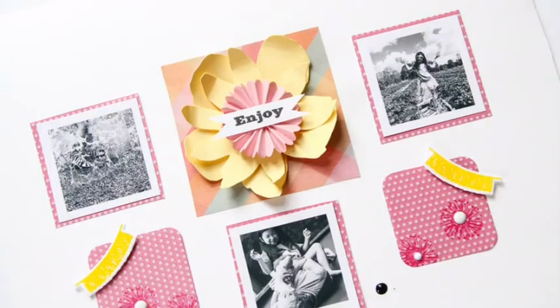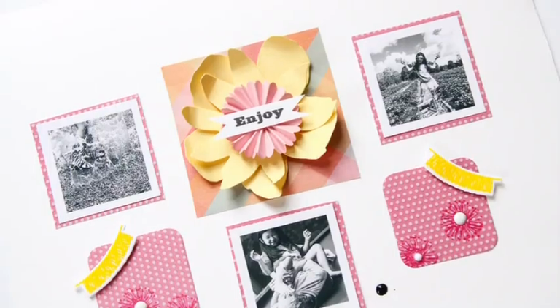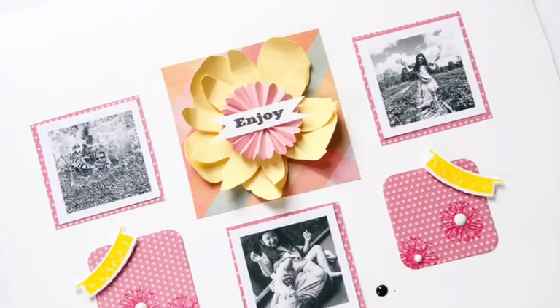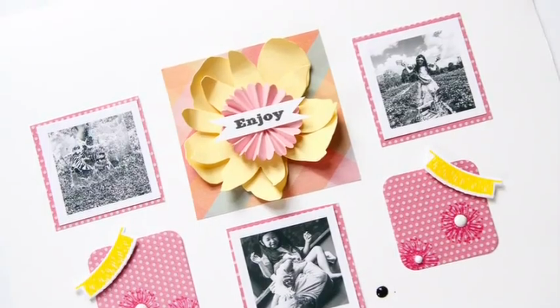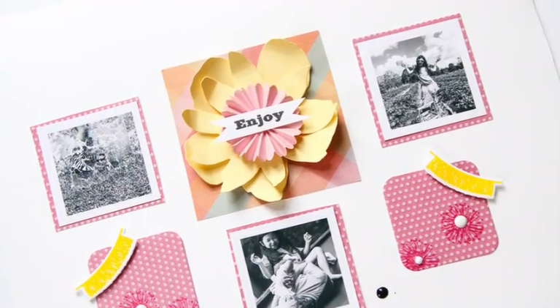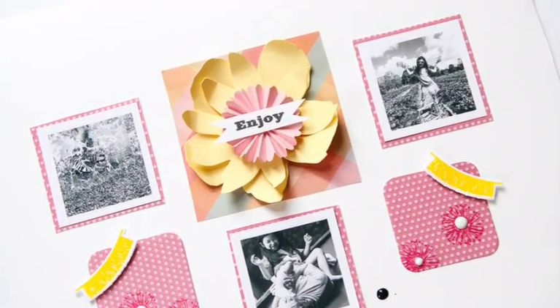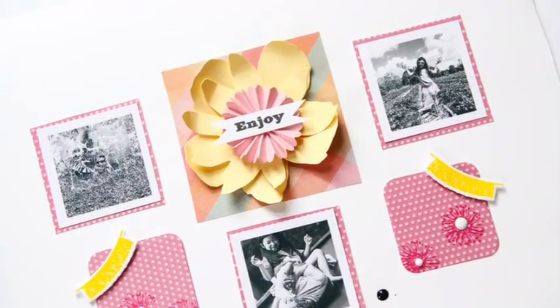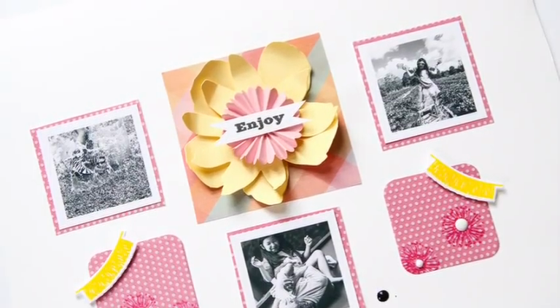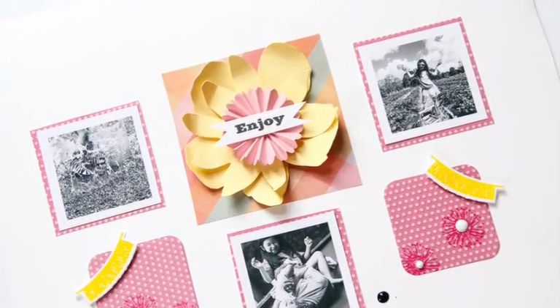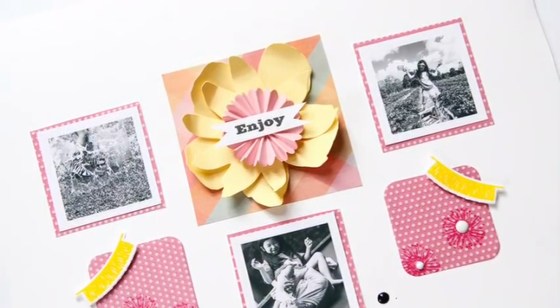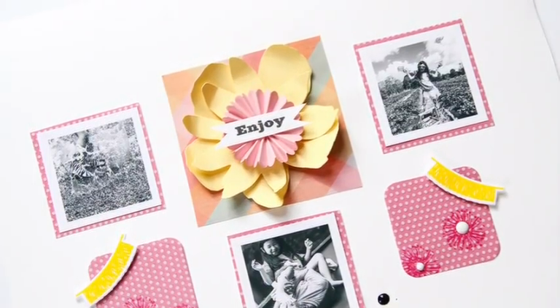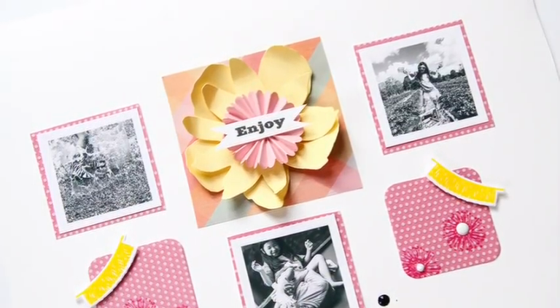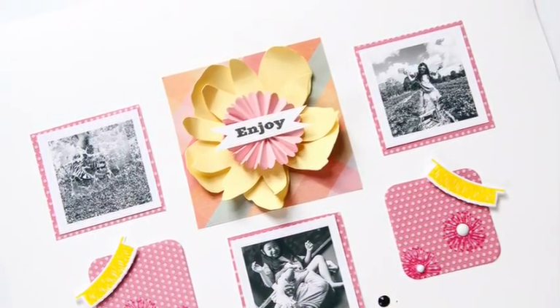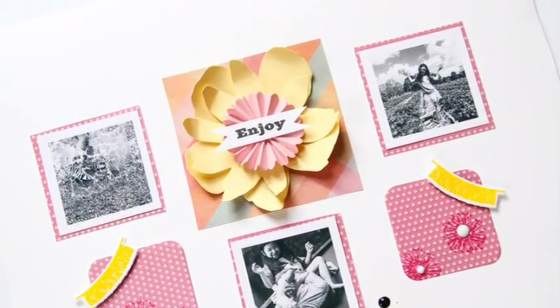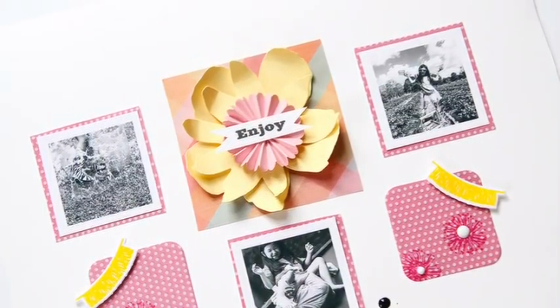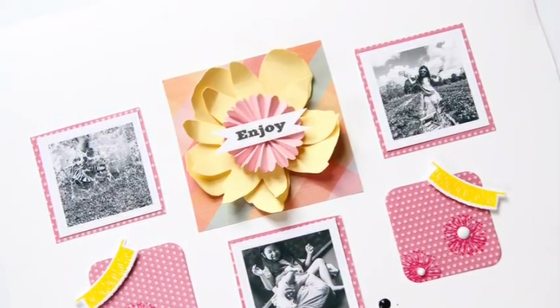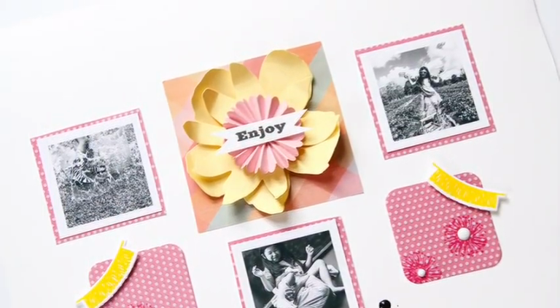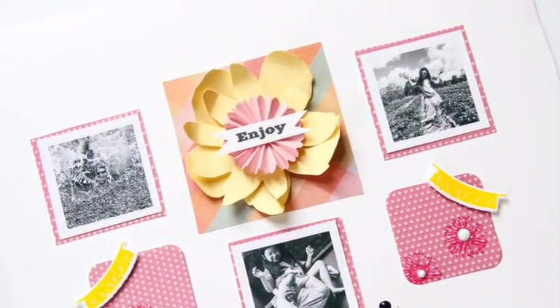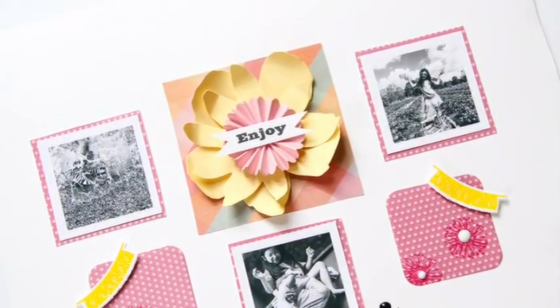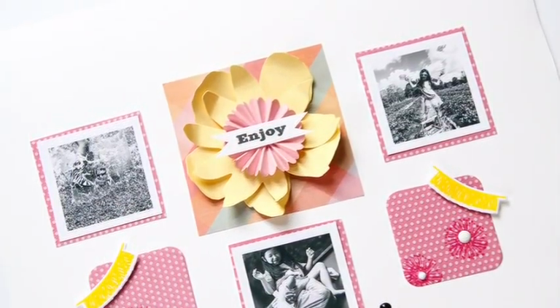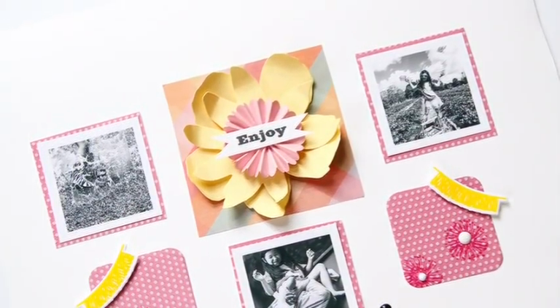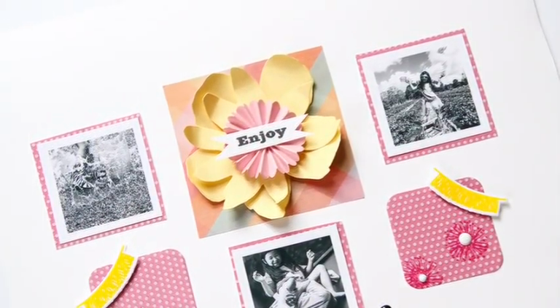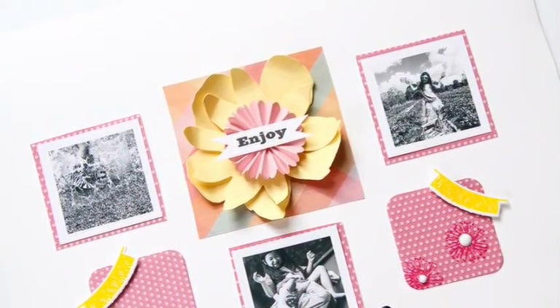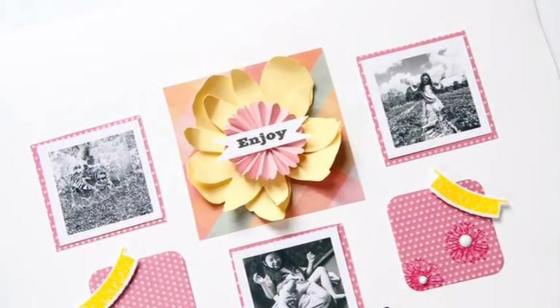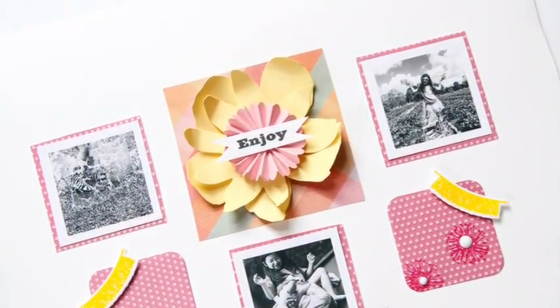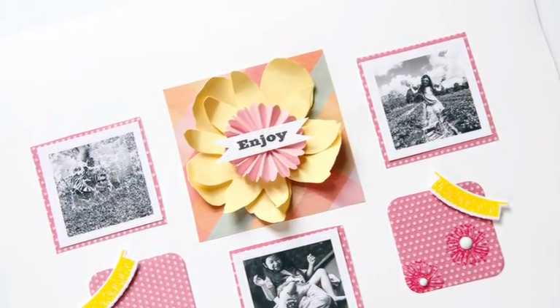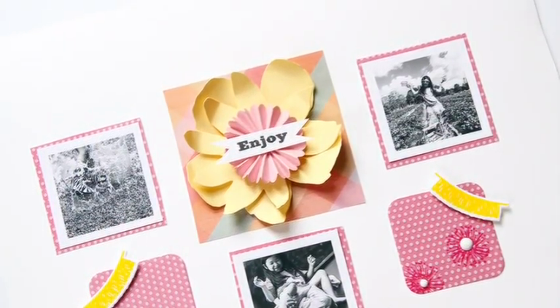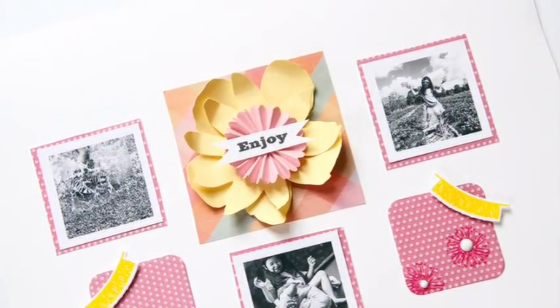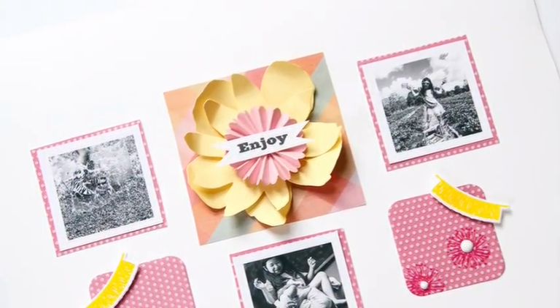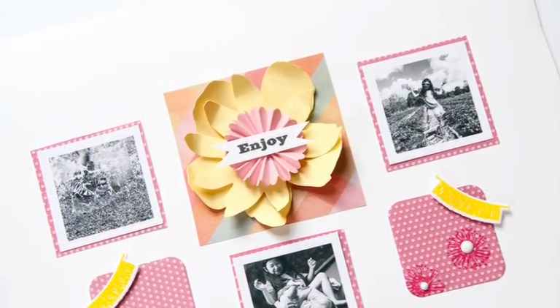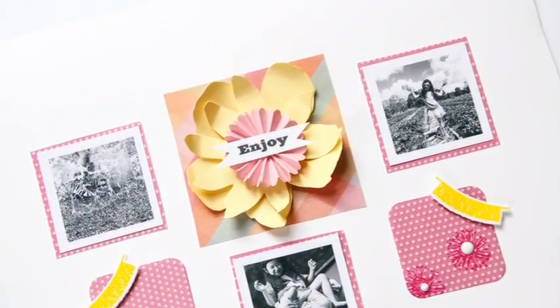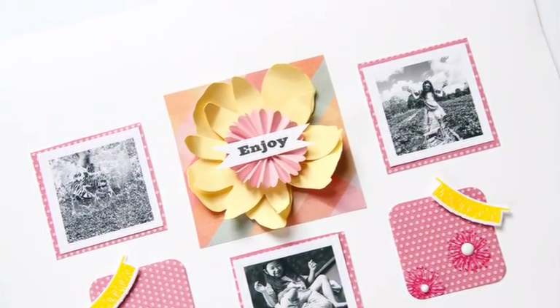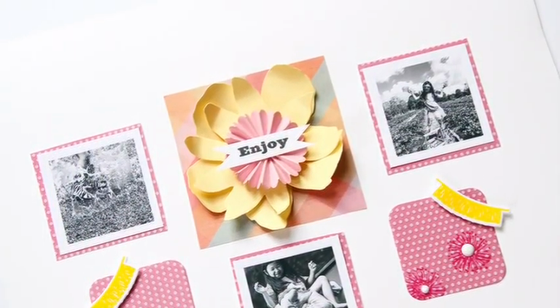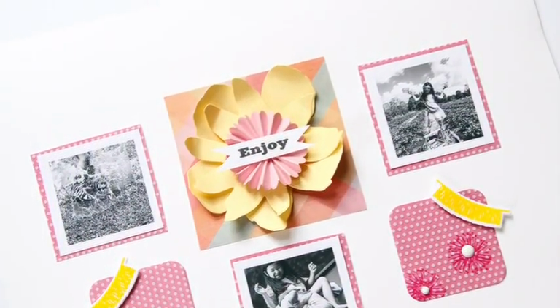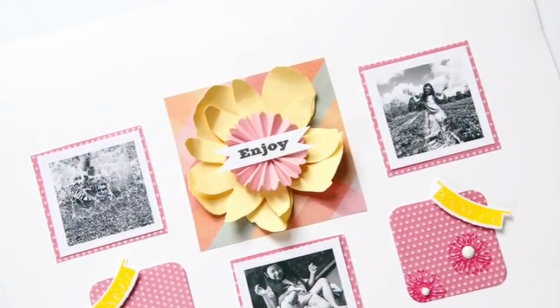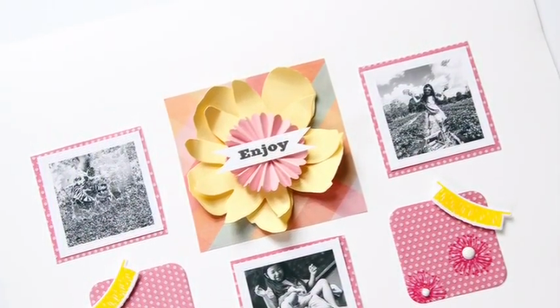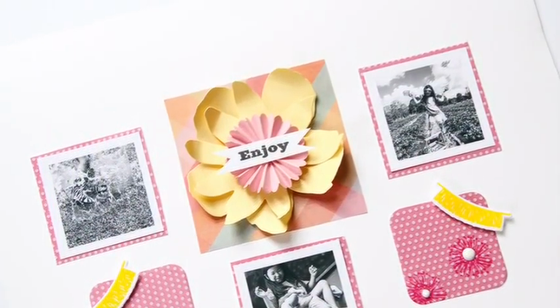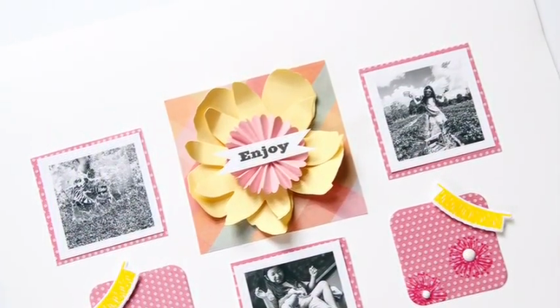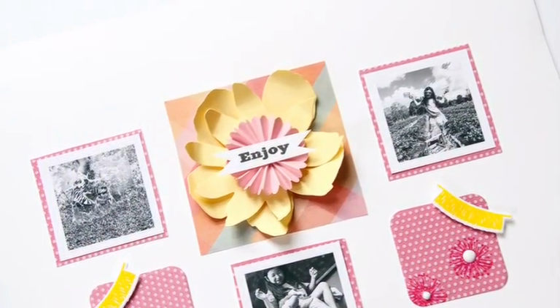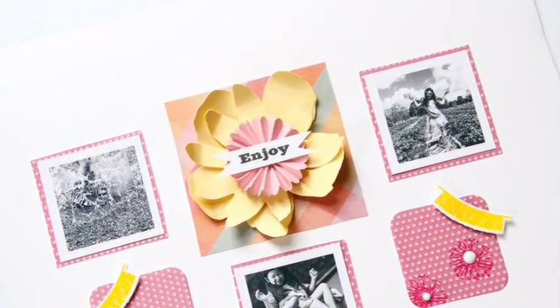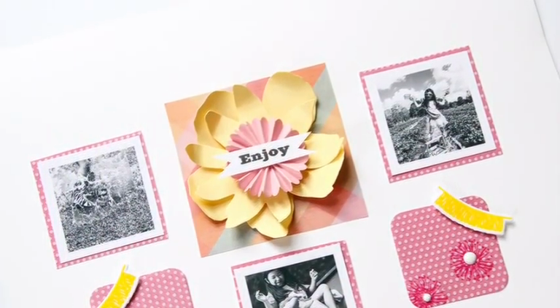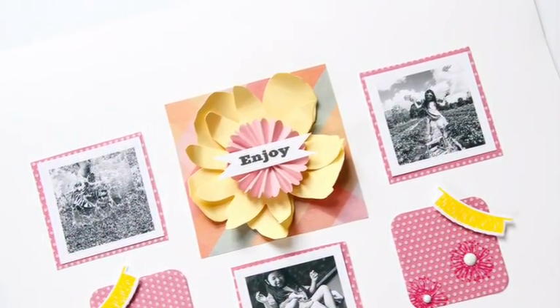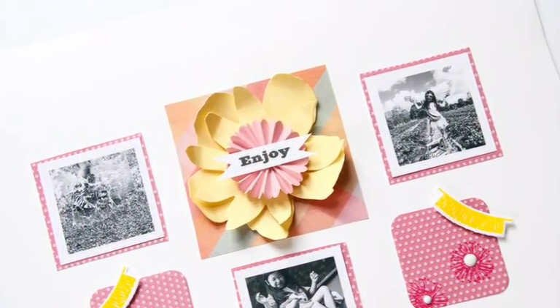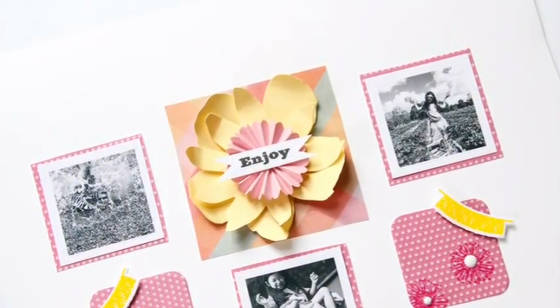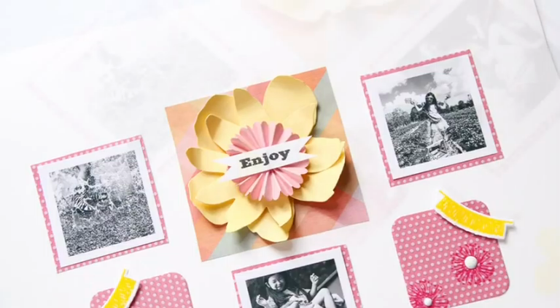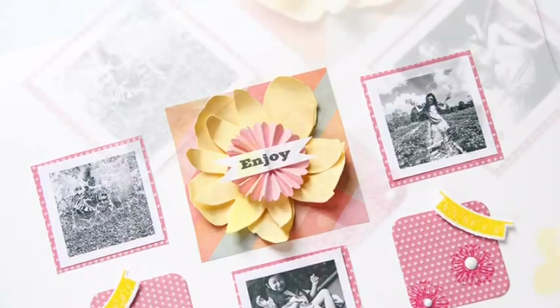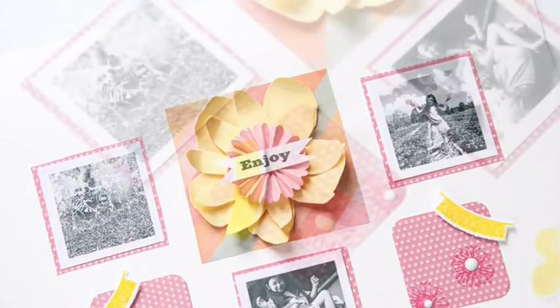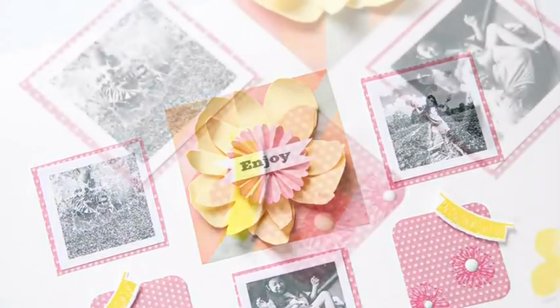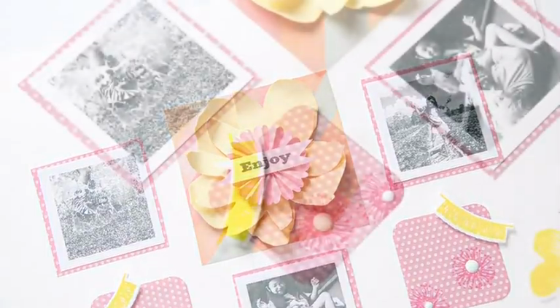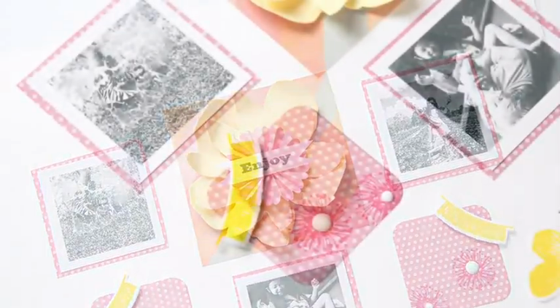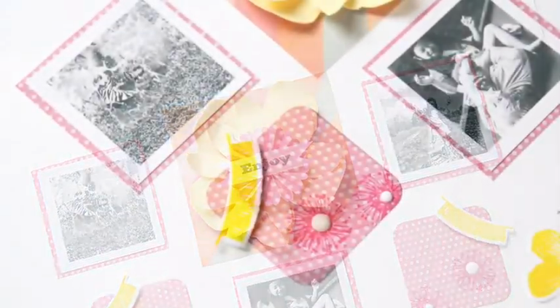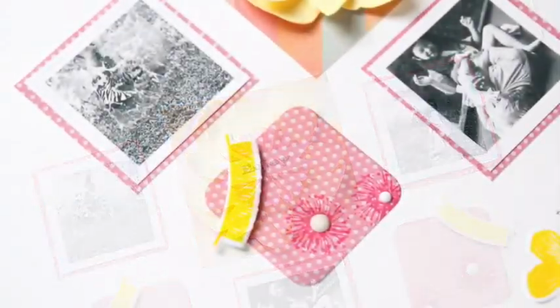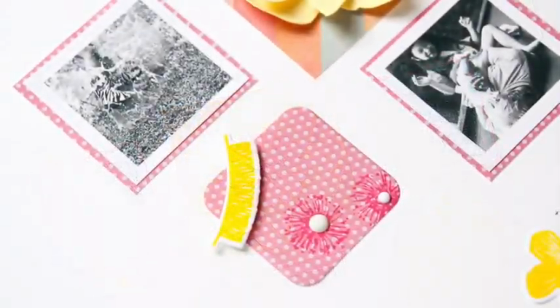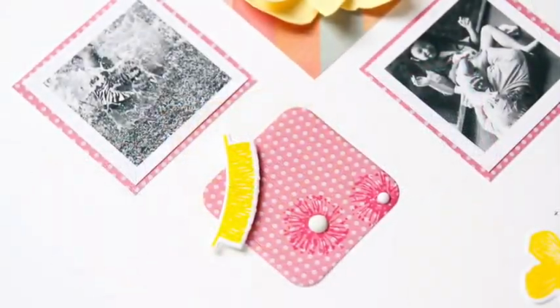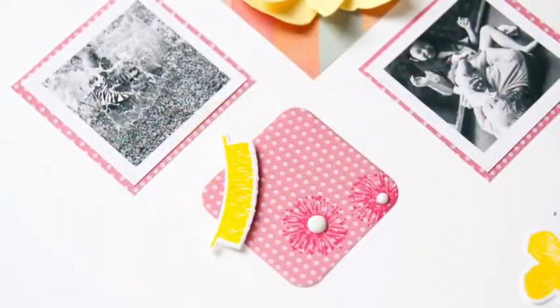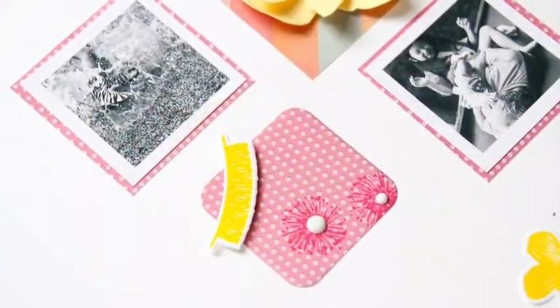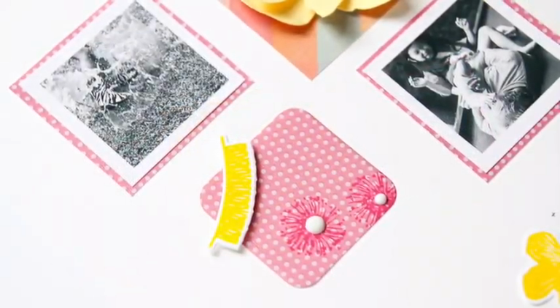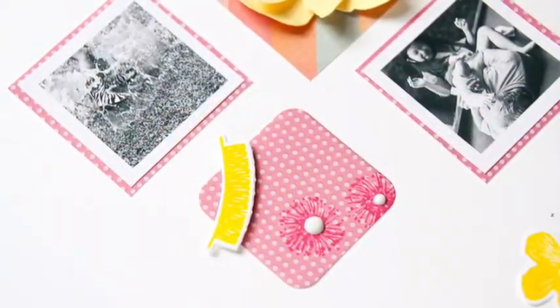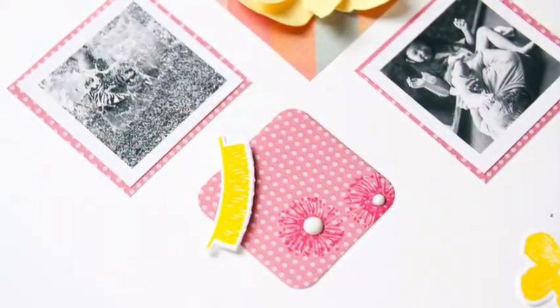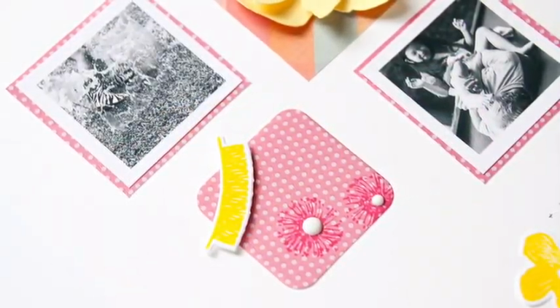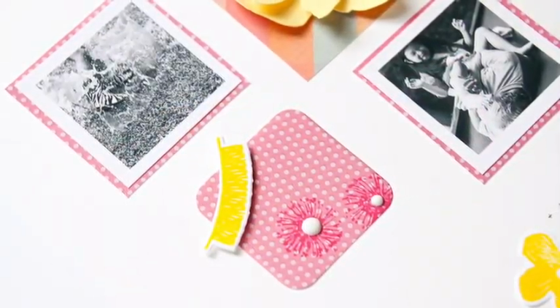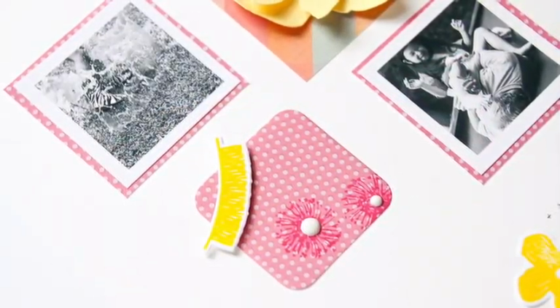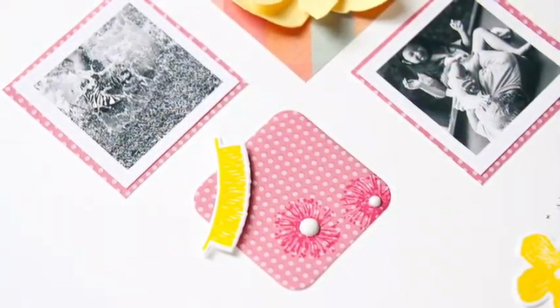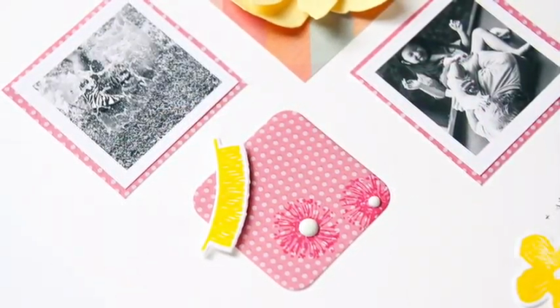Hi, this is Patricia, and I'm here today with my daughter Emma, and we have a spring layout to share with you from Richard.